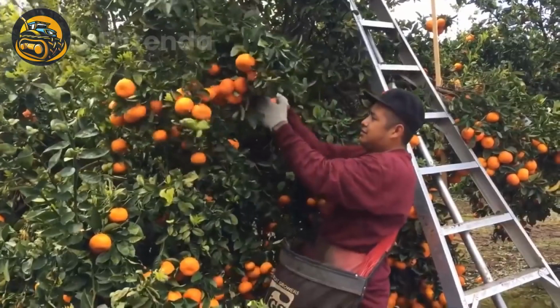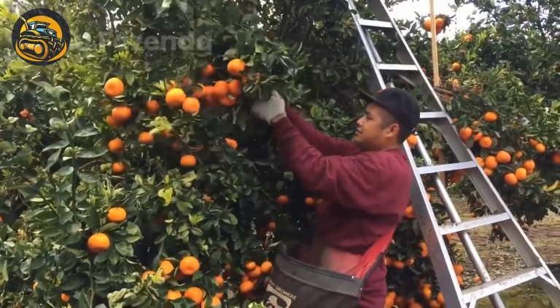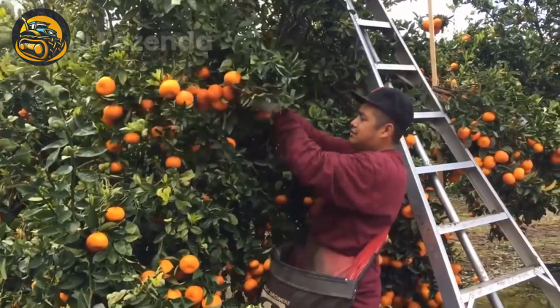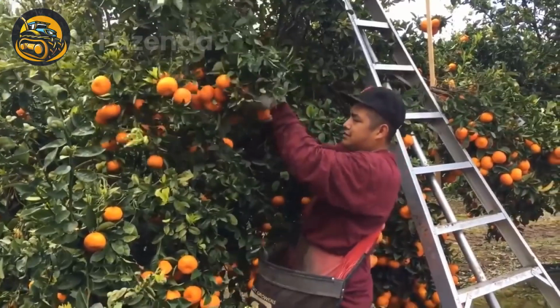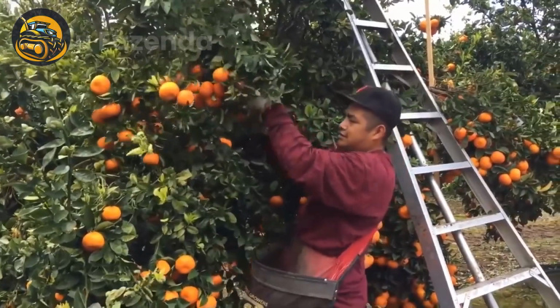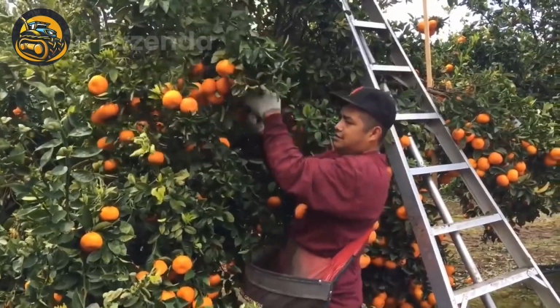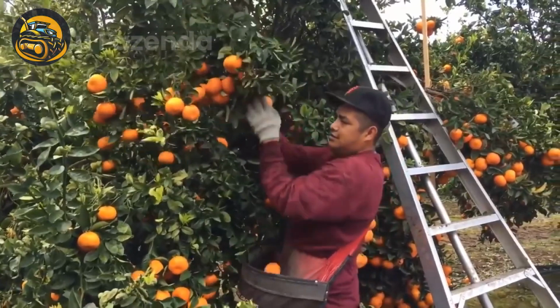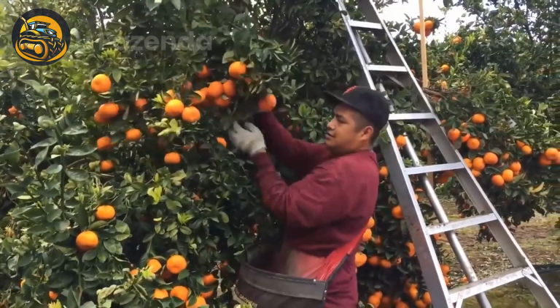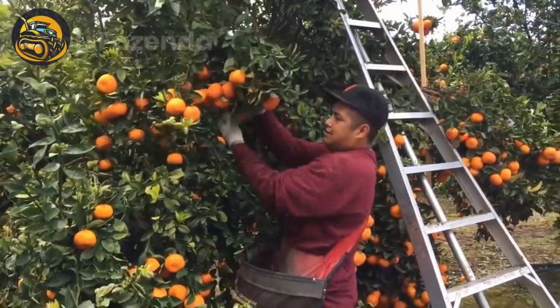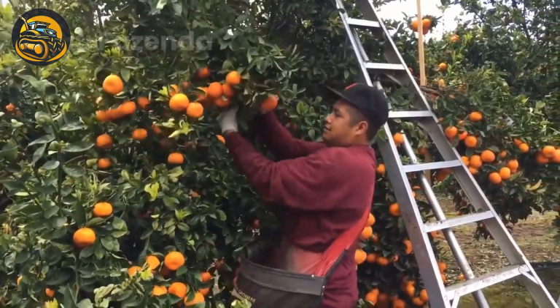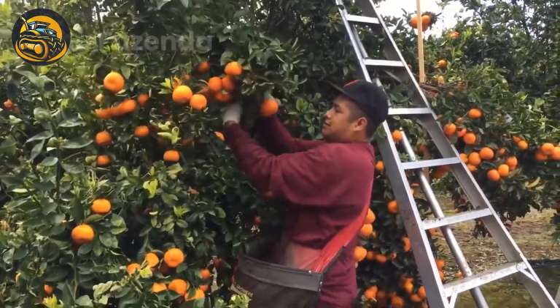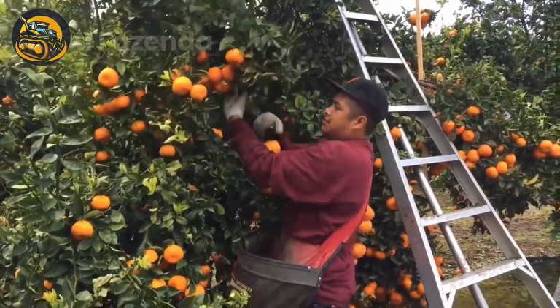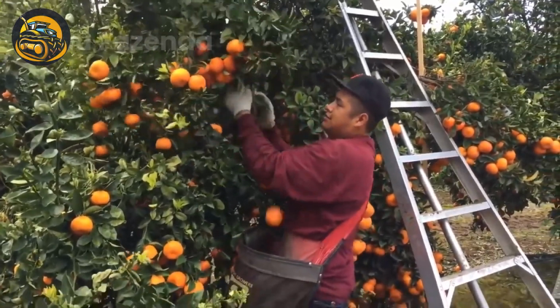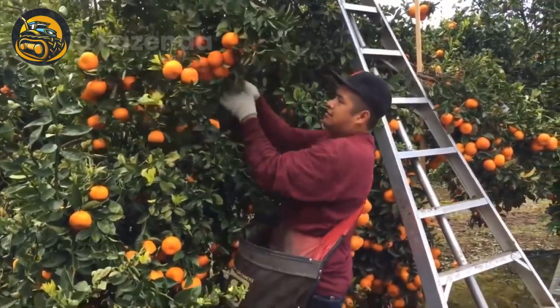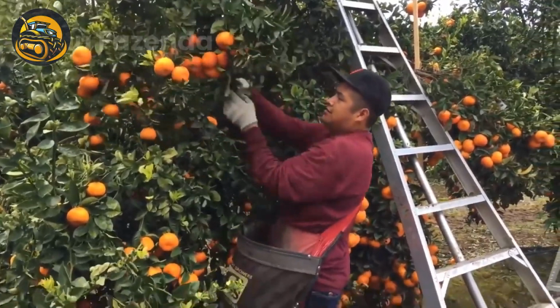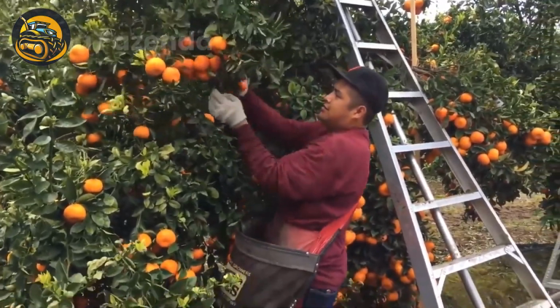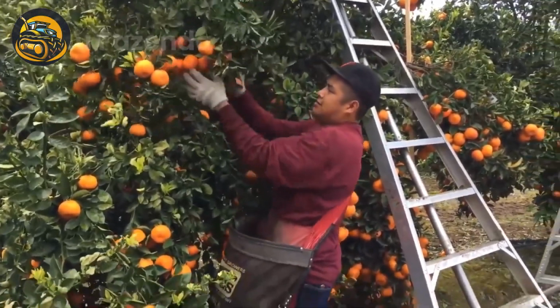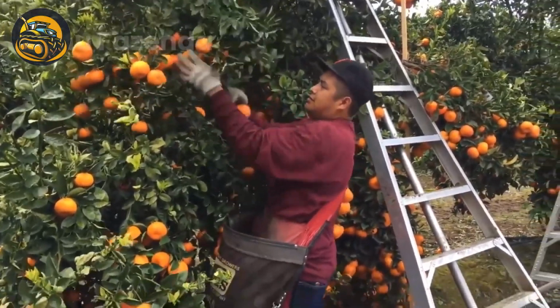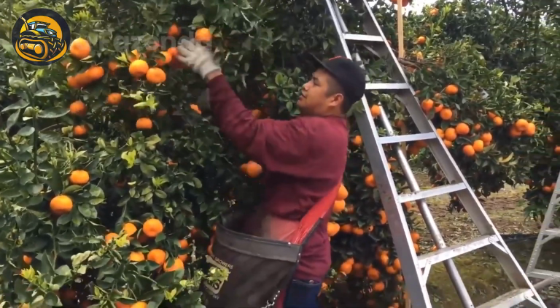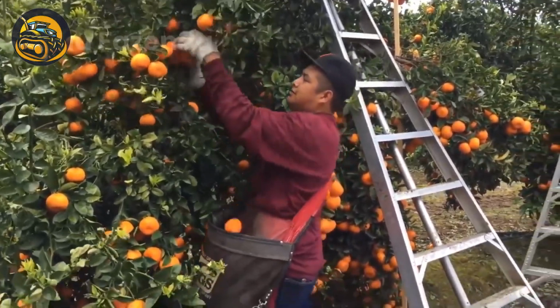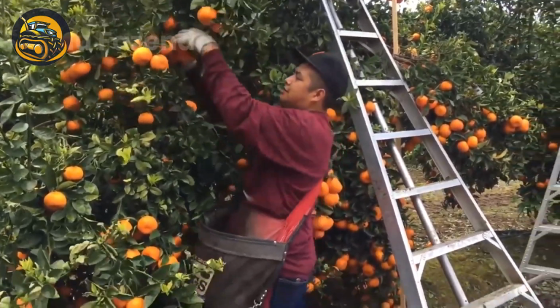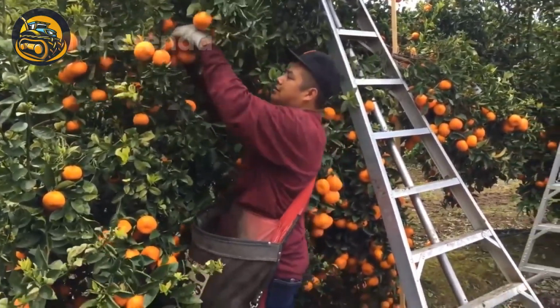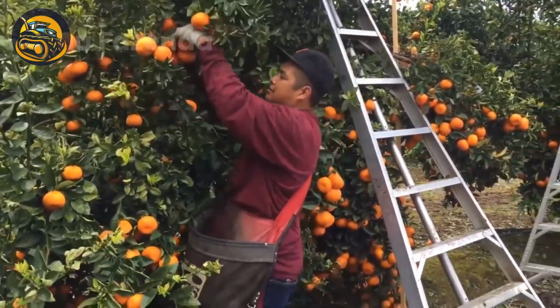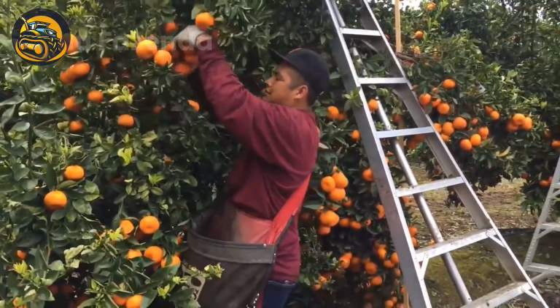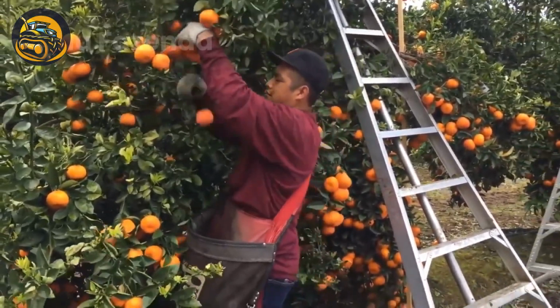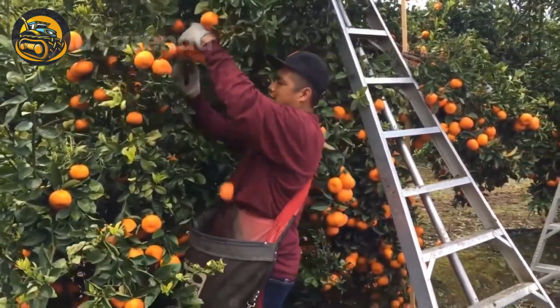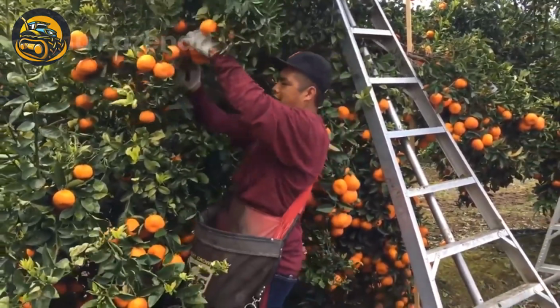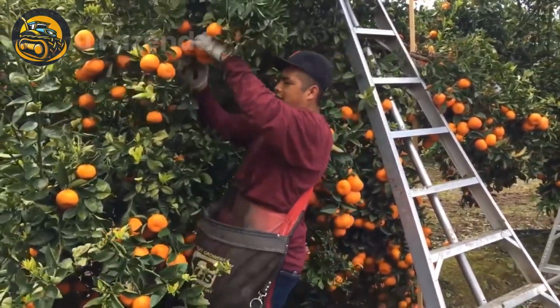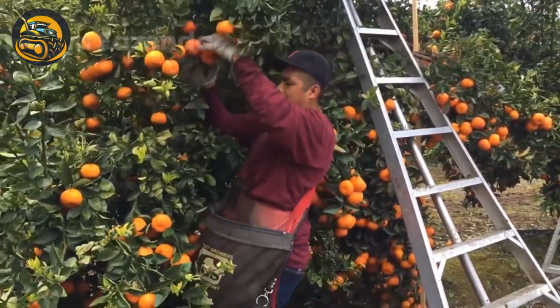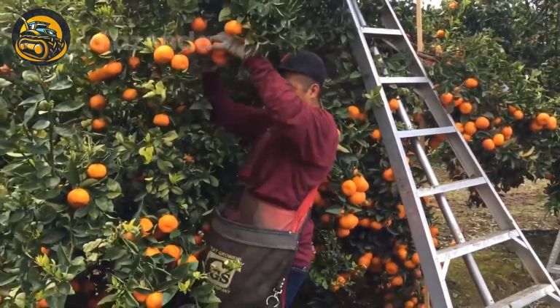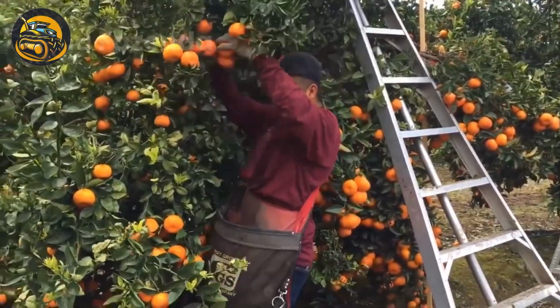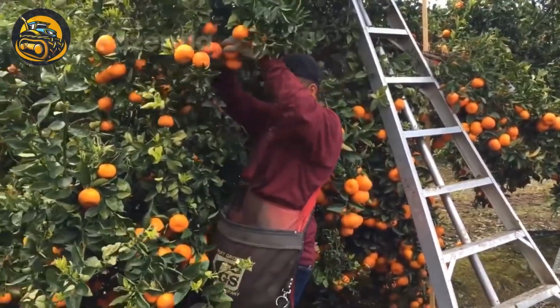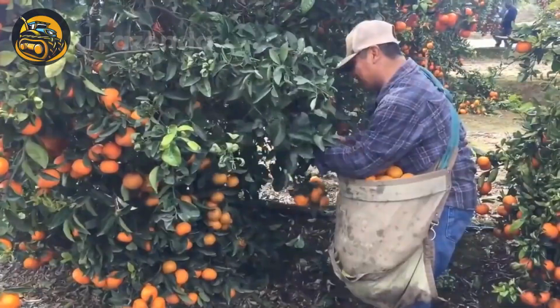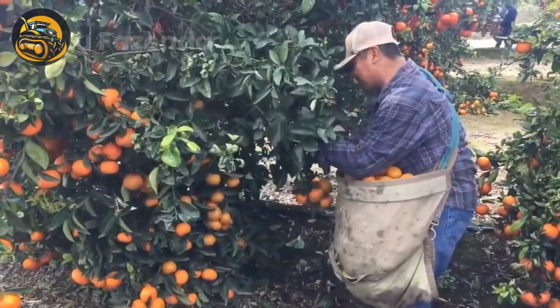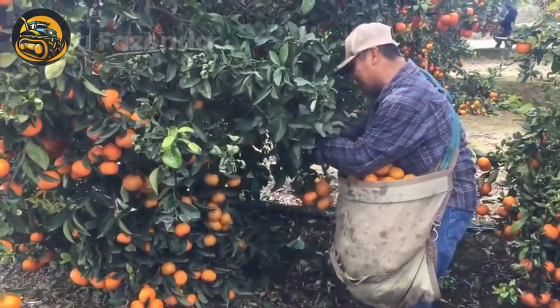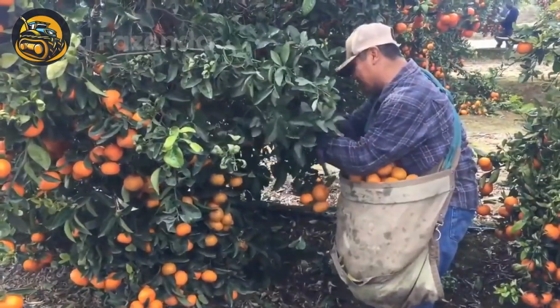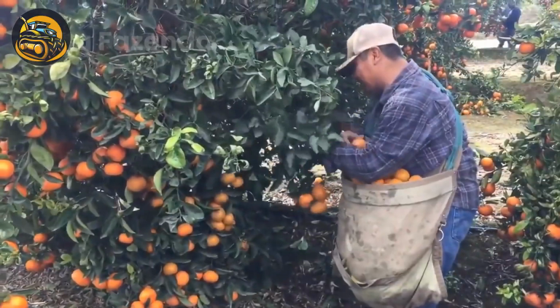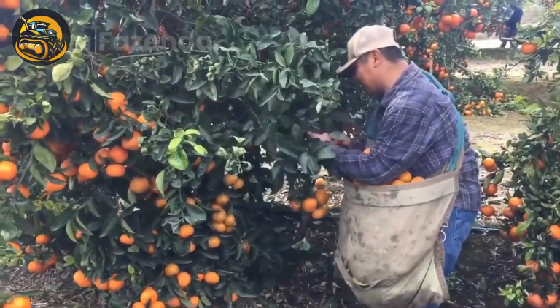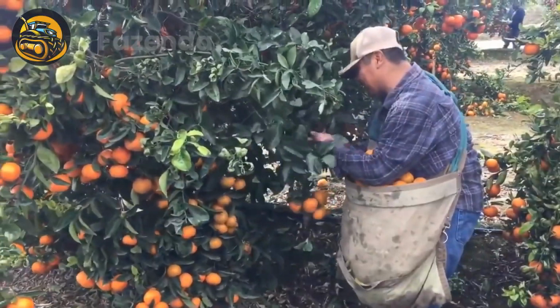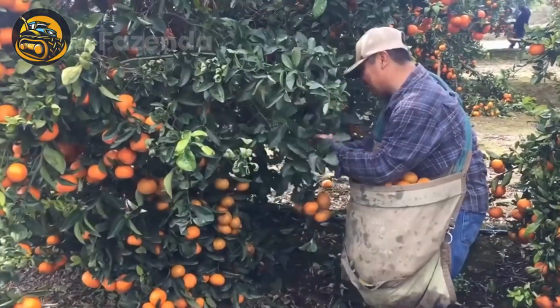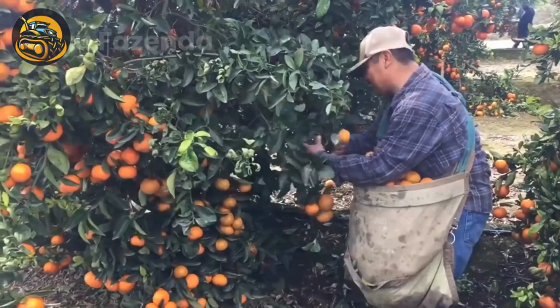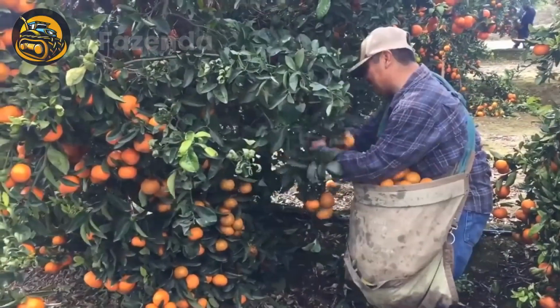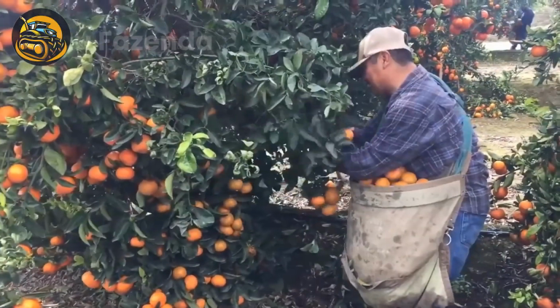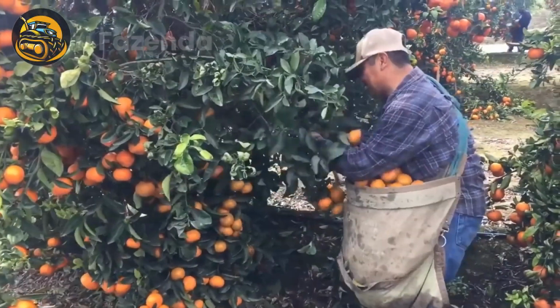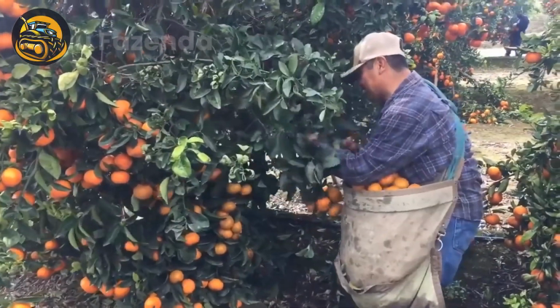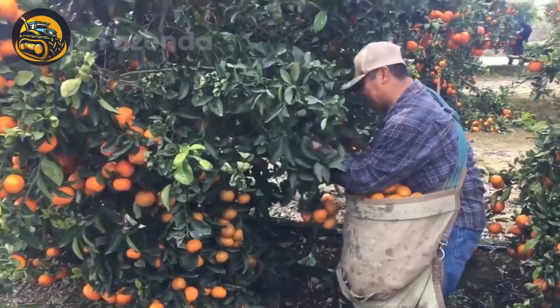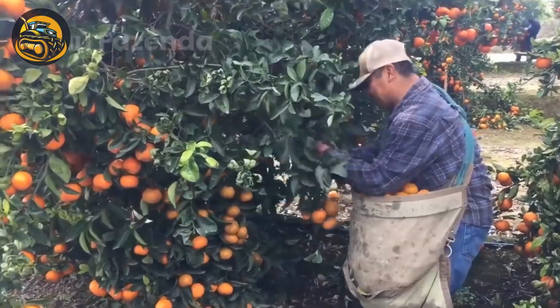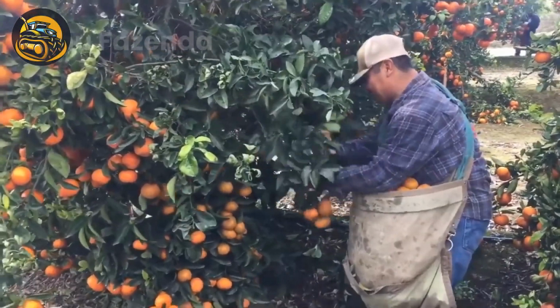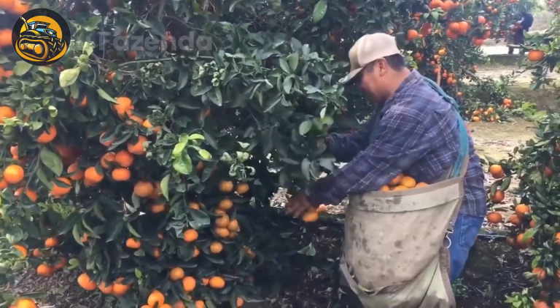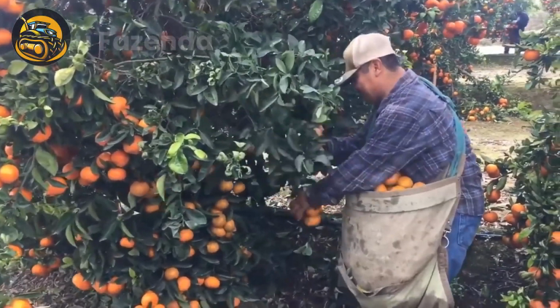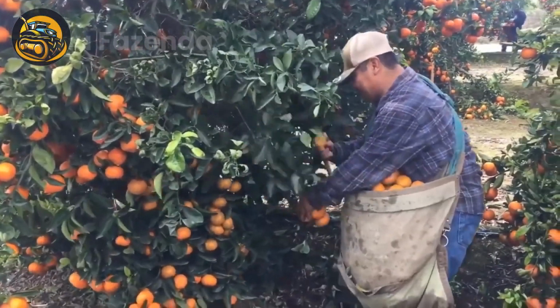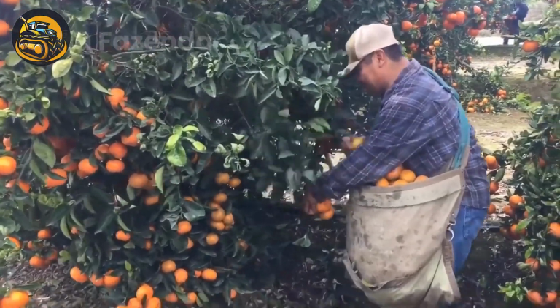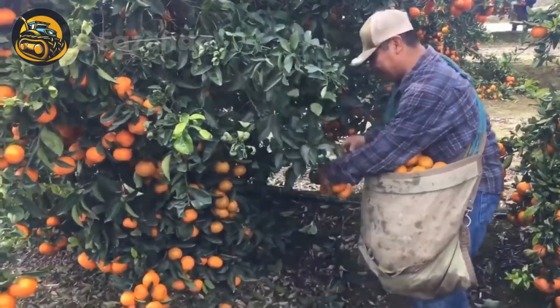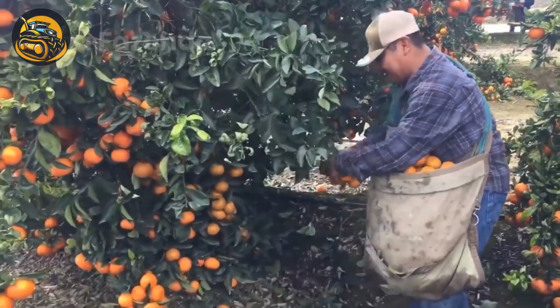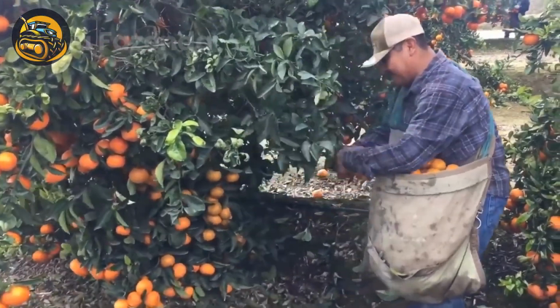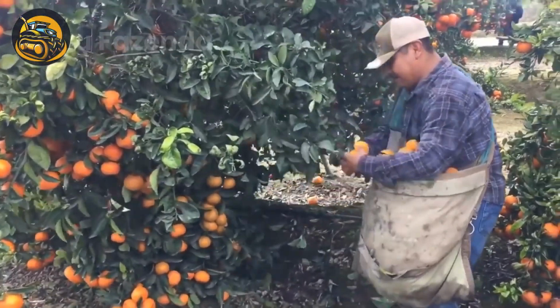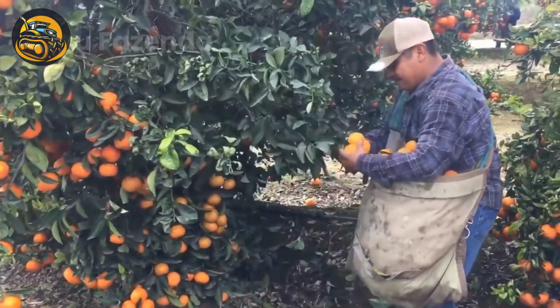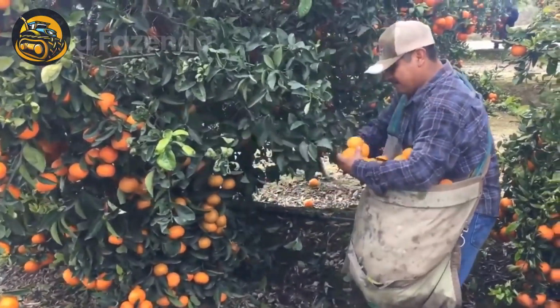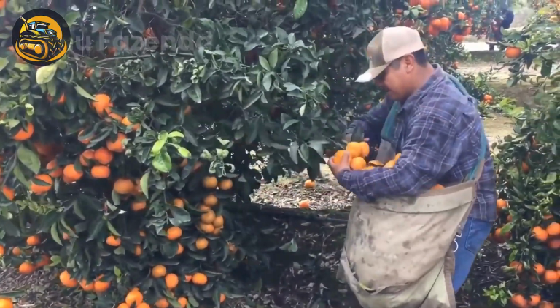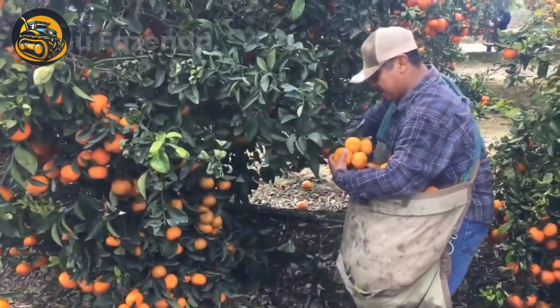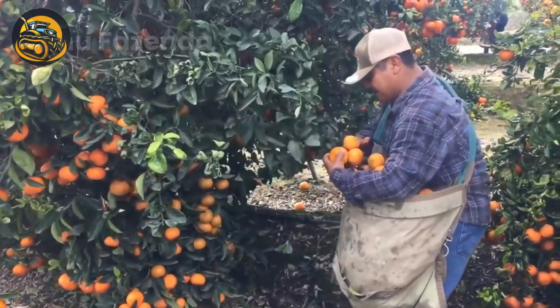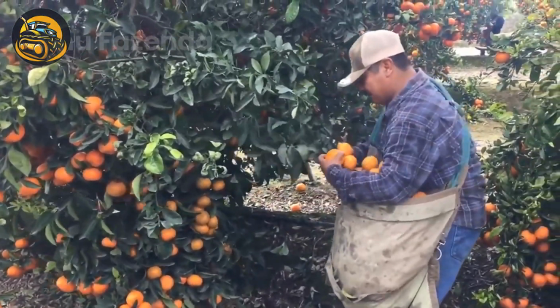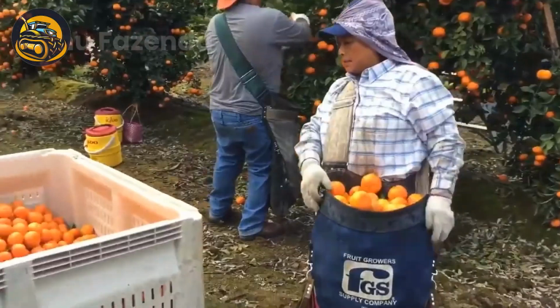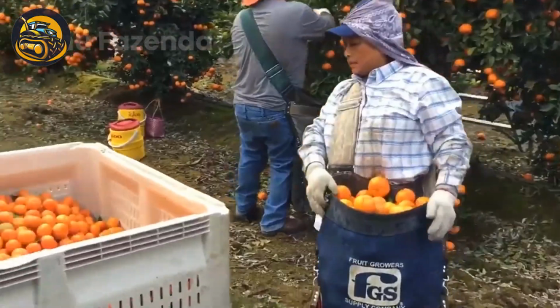Look at this farmer's hands — he is working like a machine, delicately picking oranges into his hanging basket.